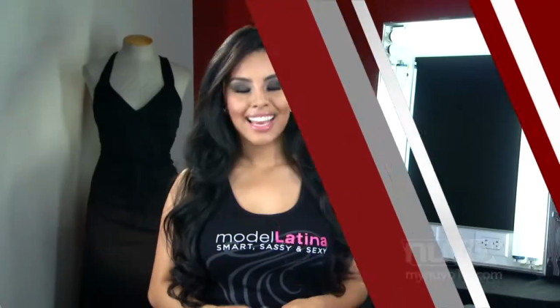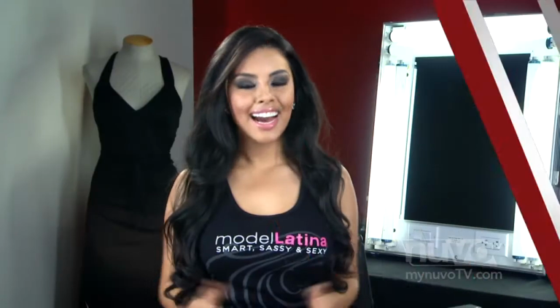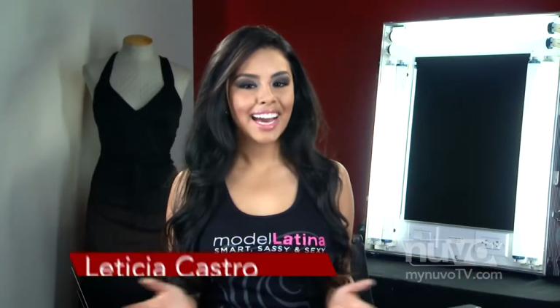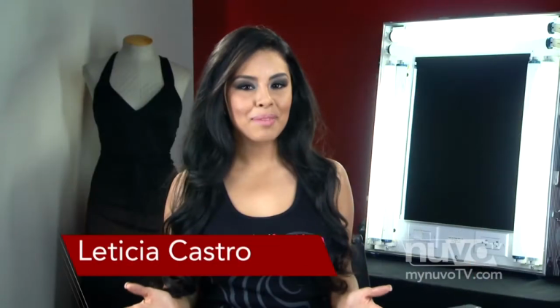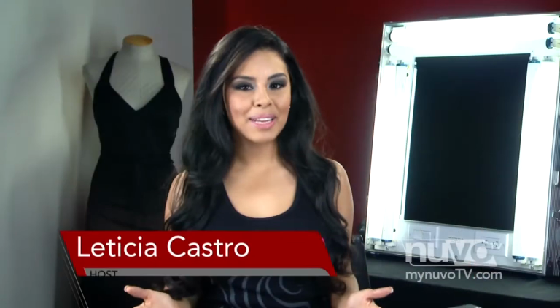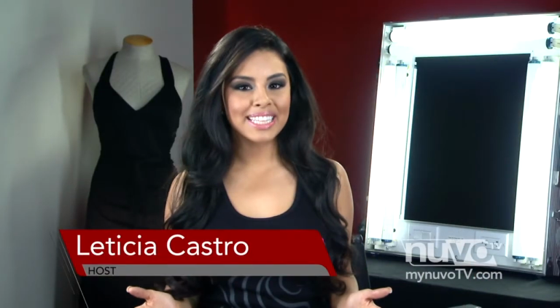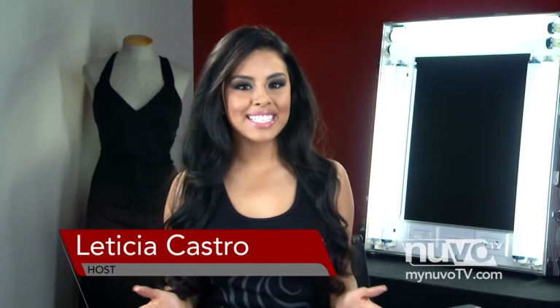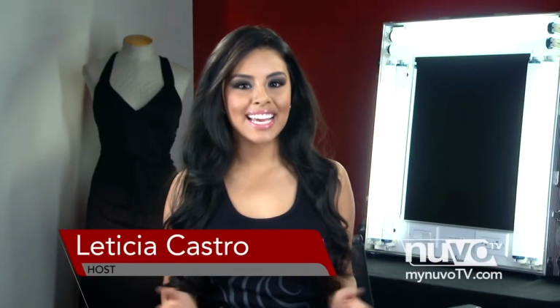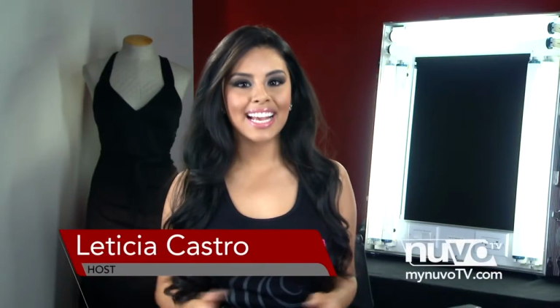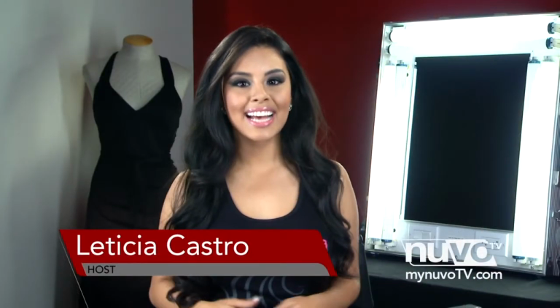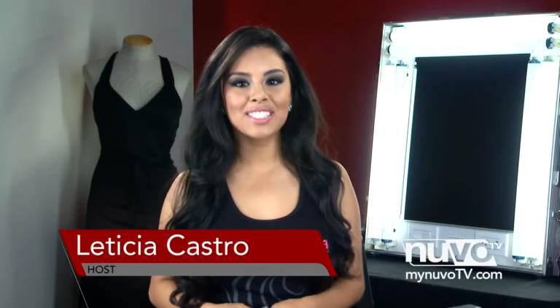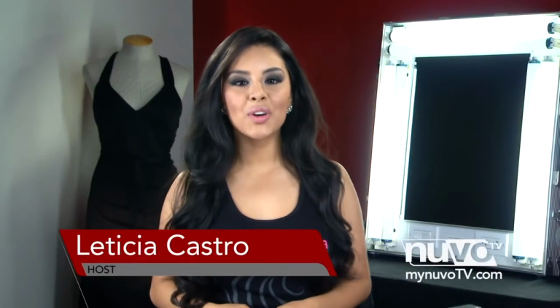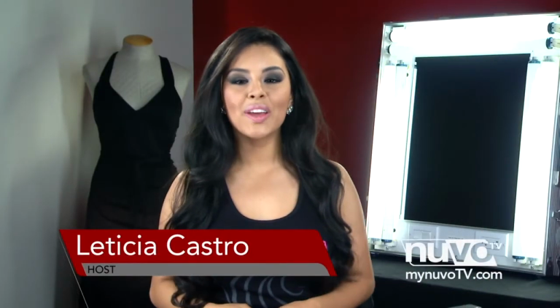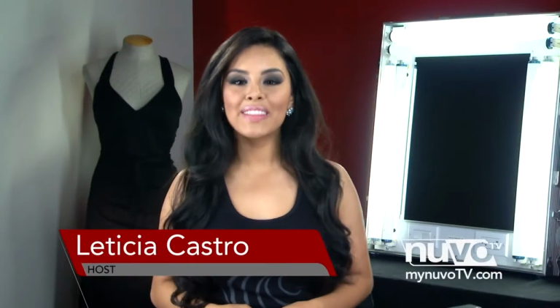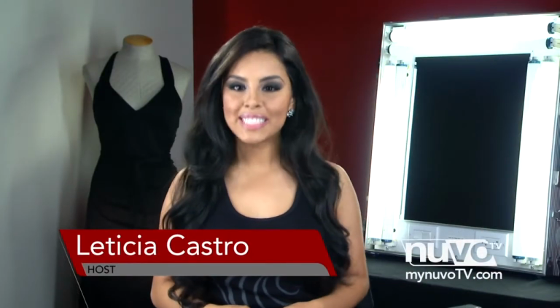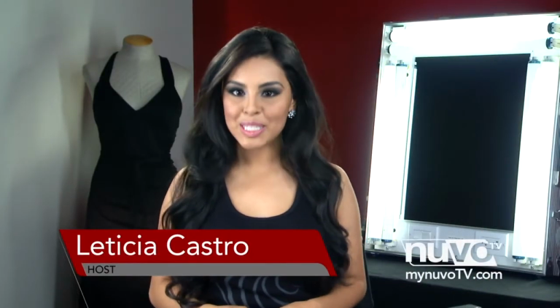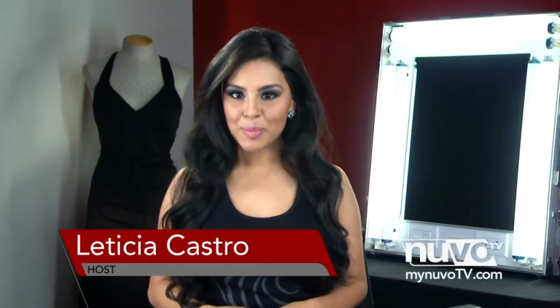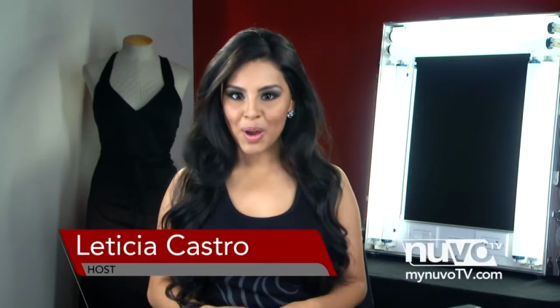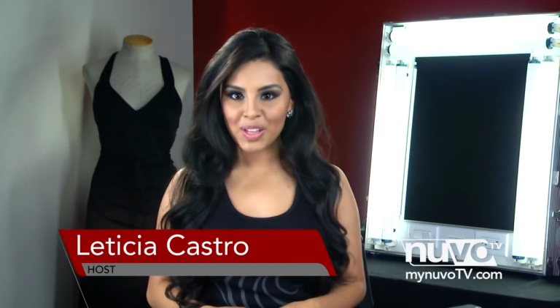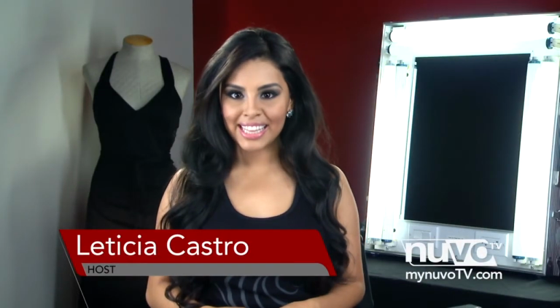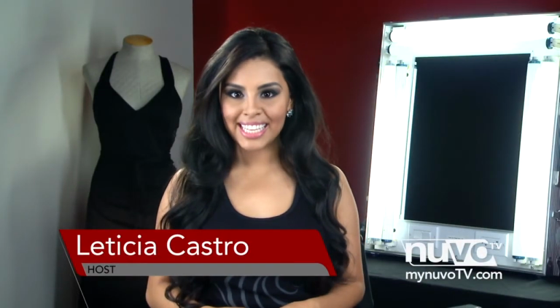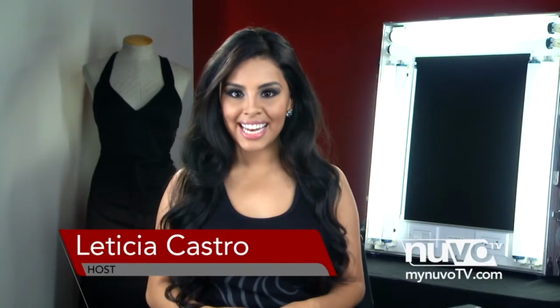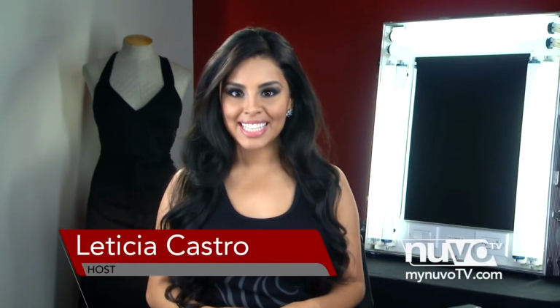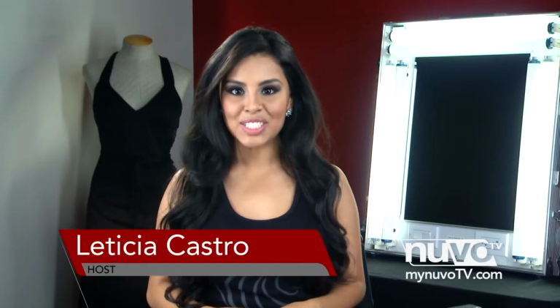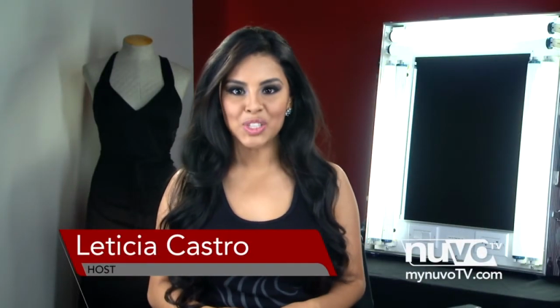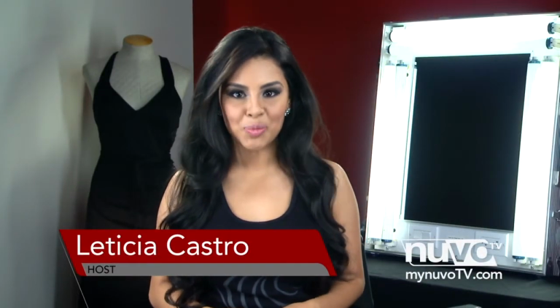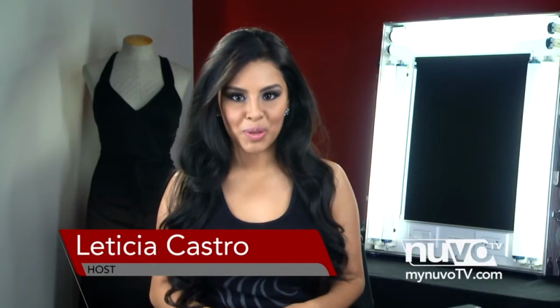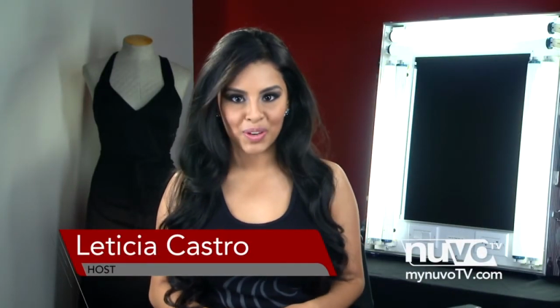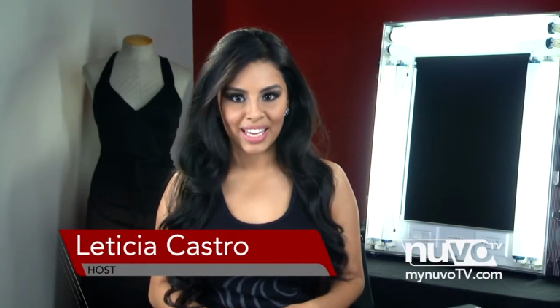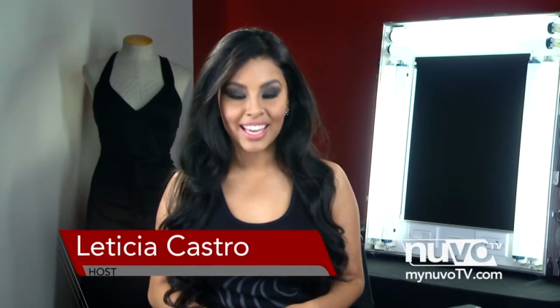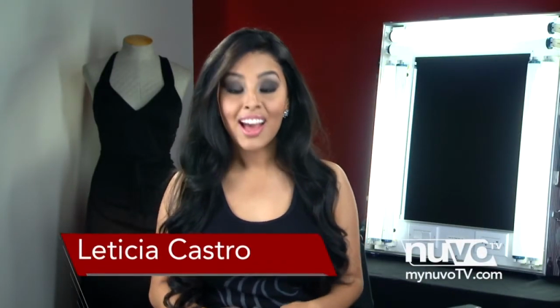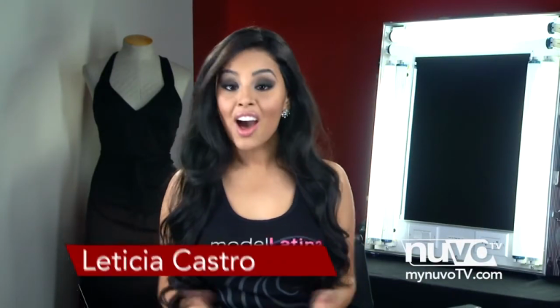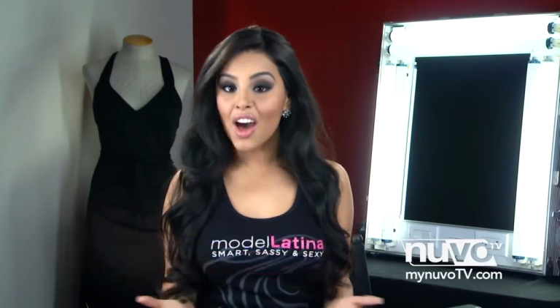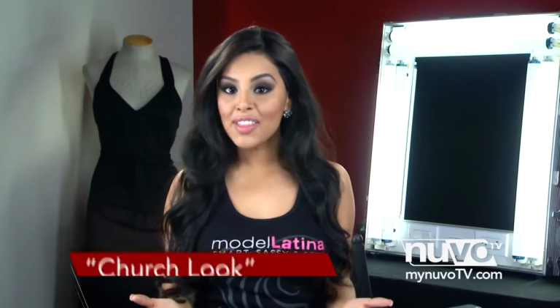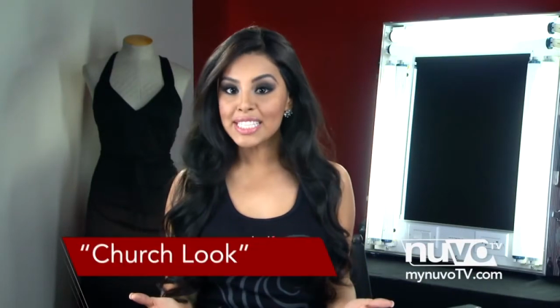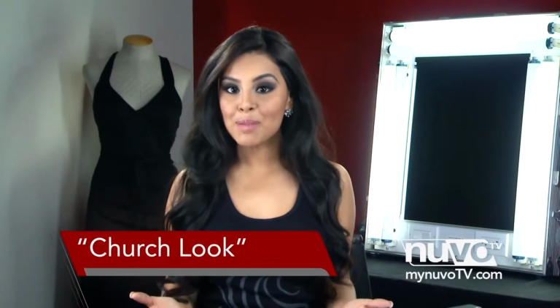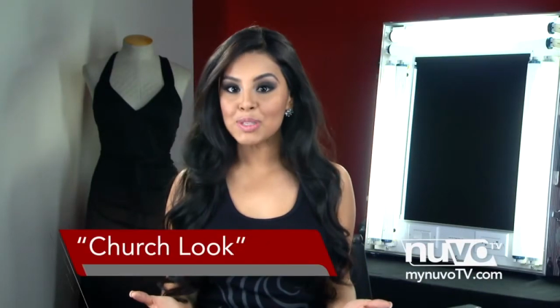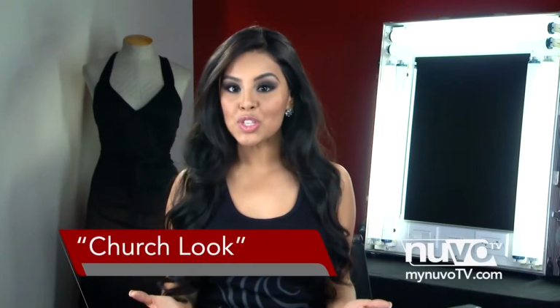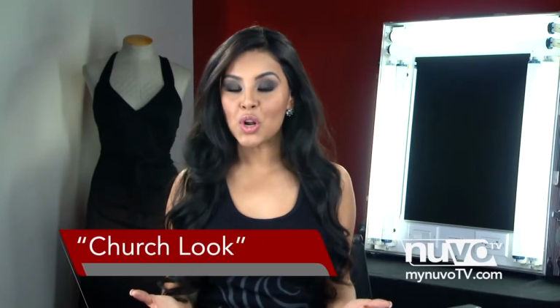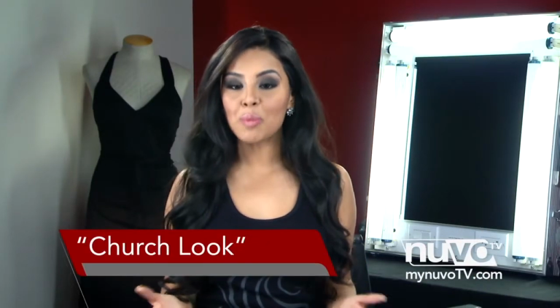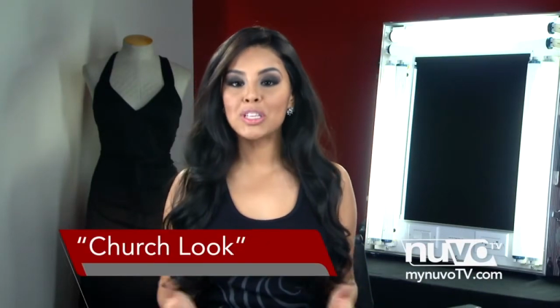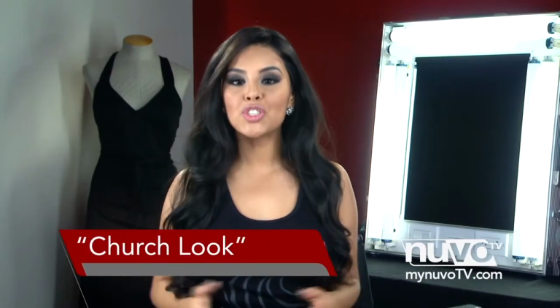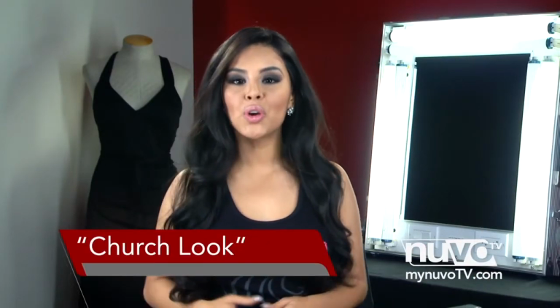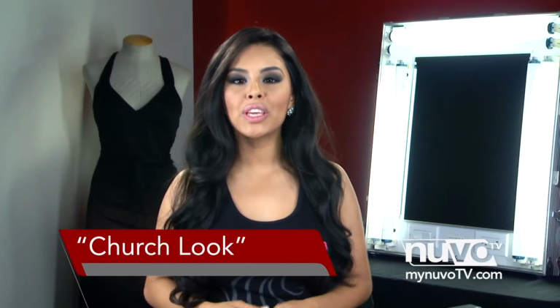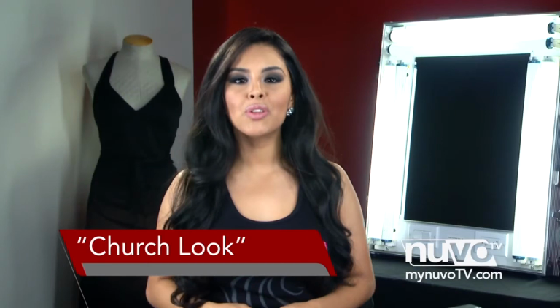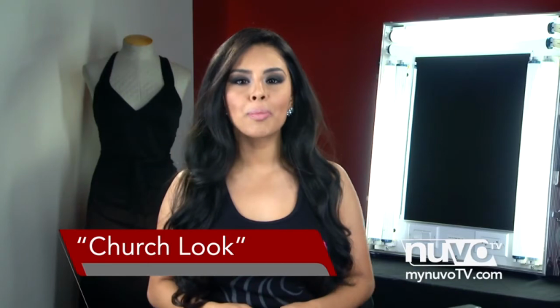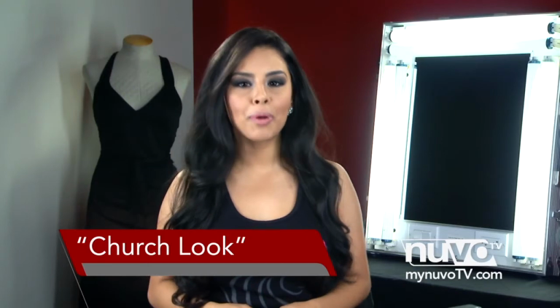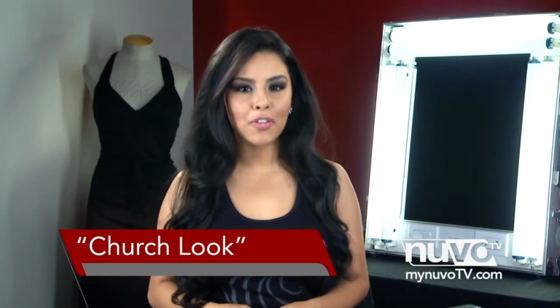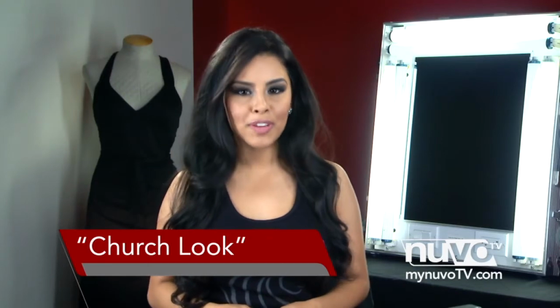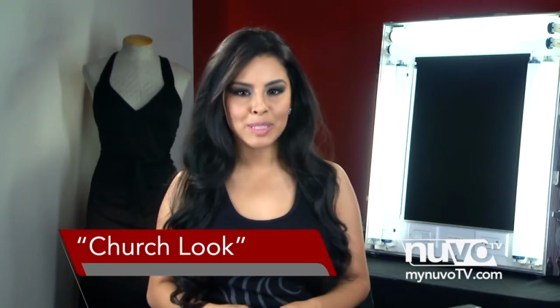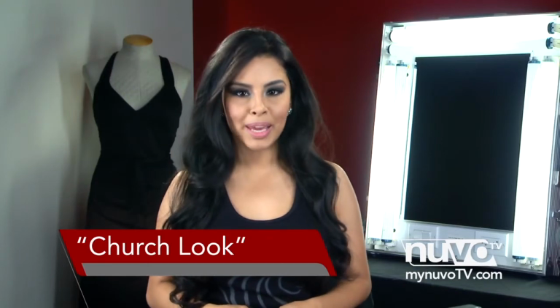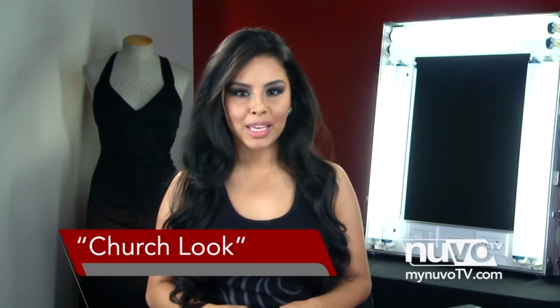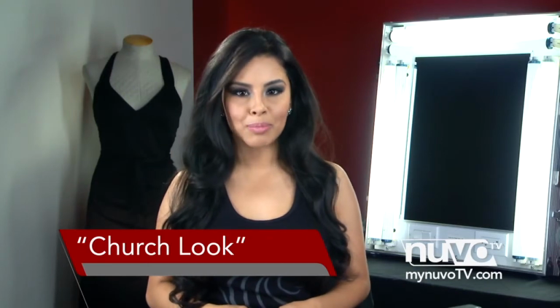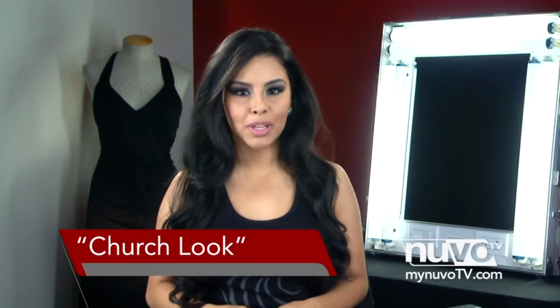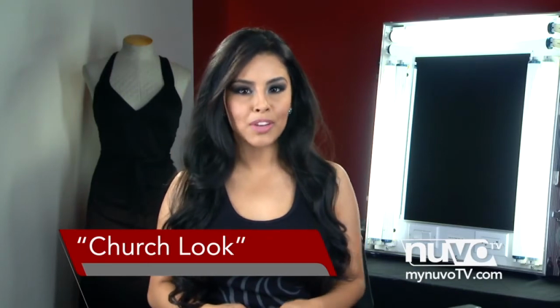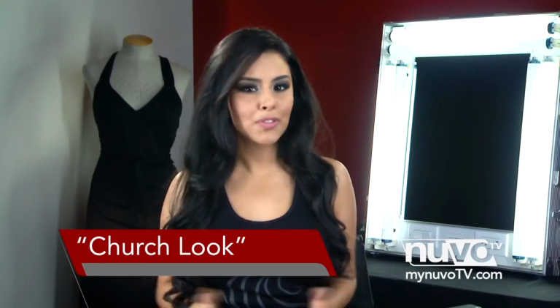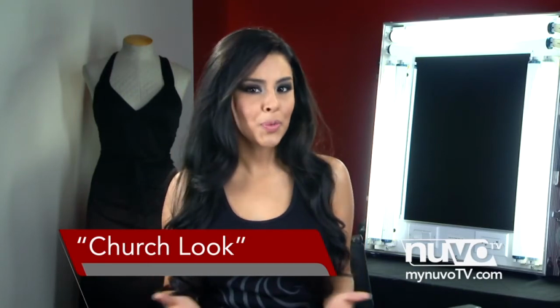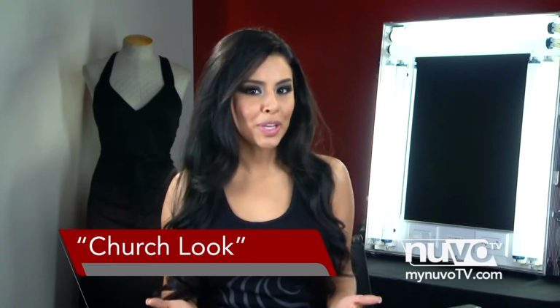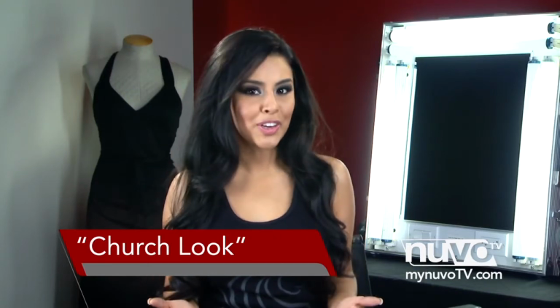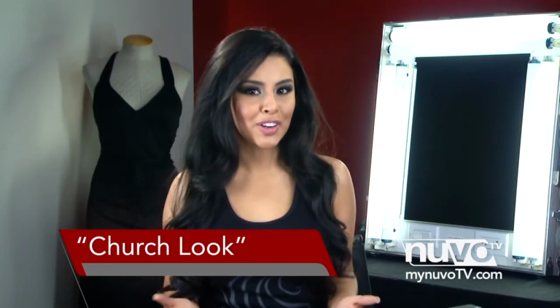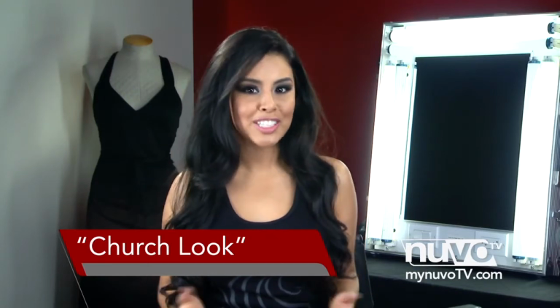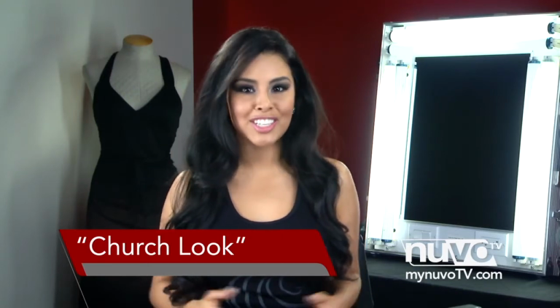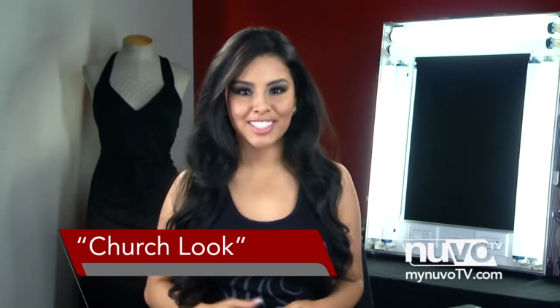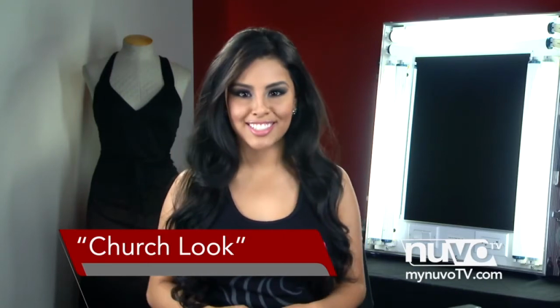Hi, I'm Leticia Castro and this is Model Latina's New Beauty. On this episode, I'll be showing you the perfect makeup look for when you go to church.